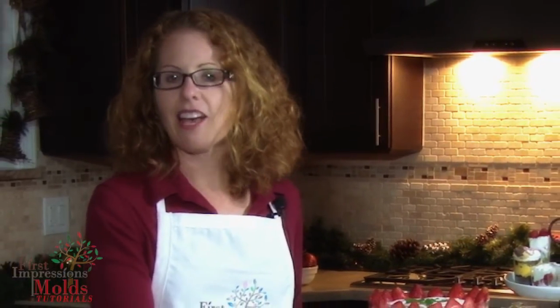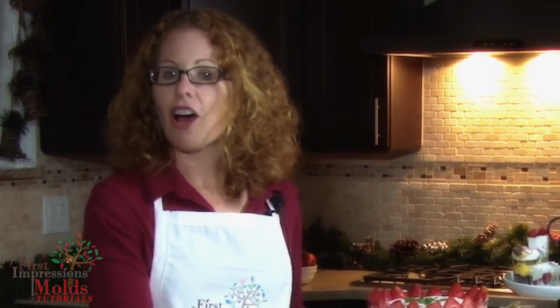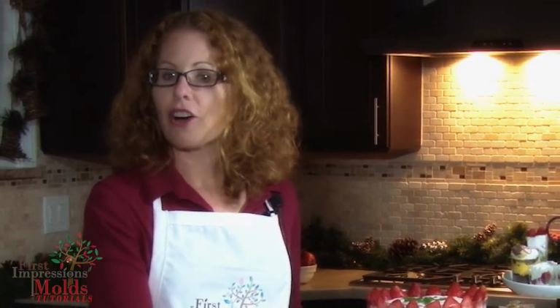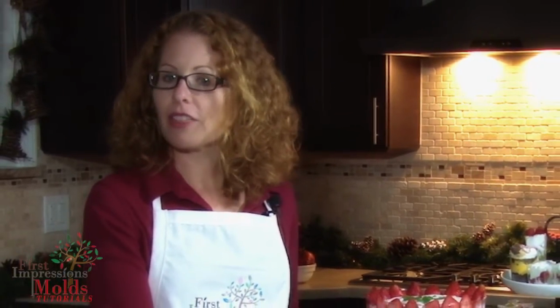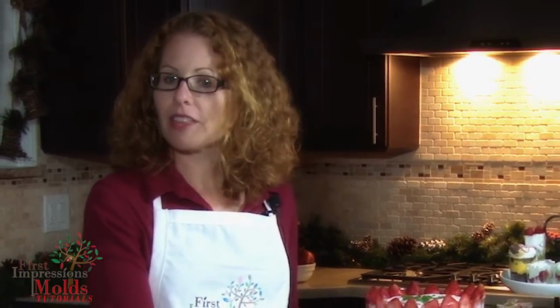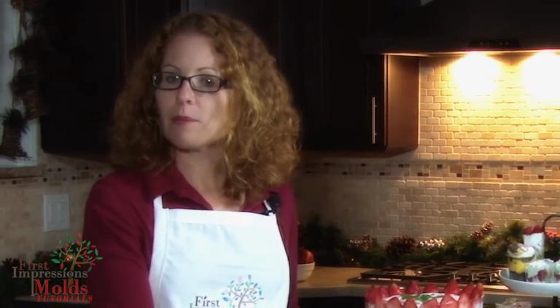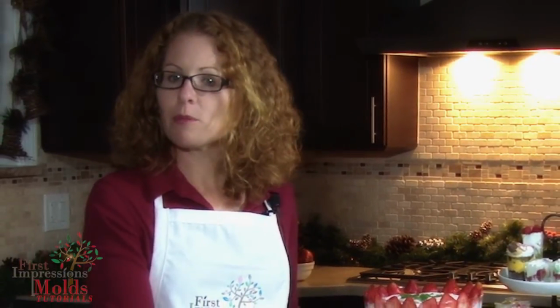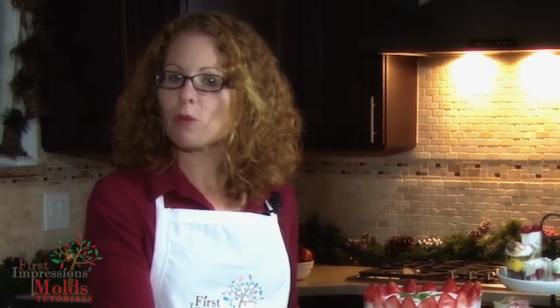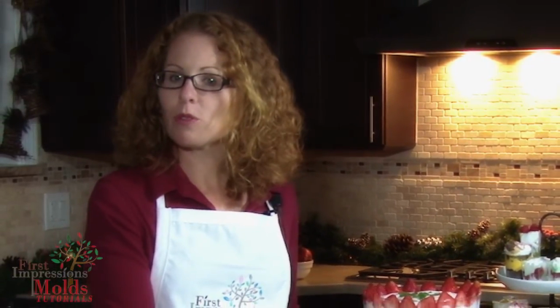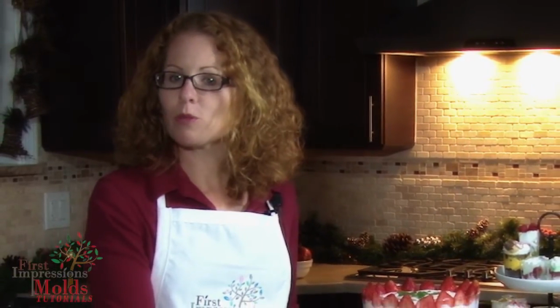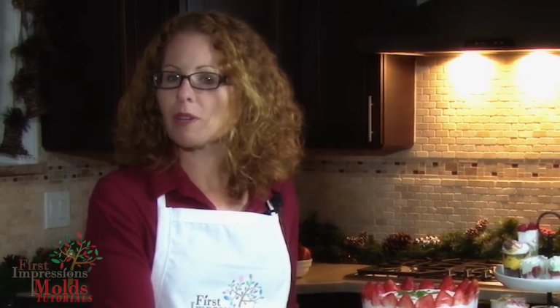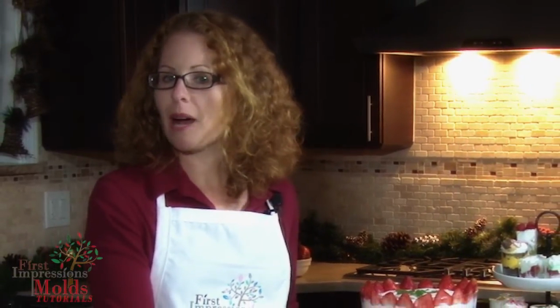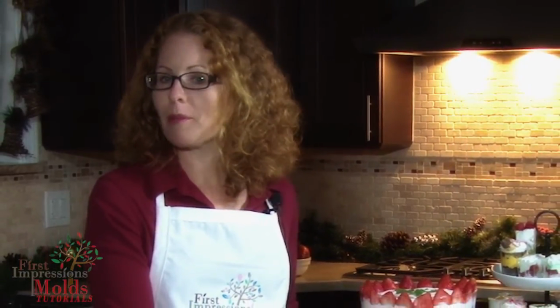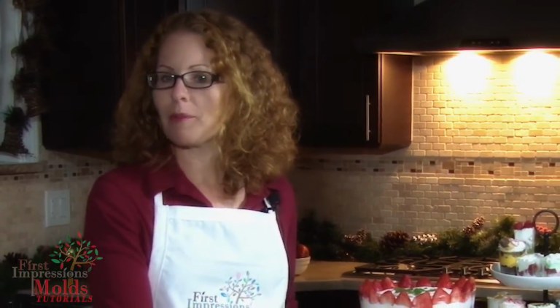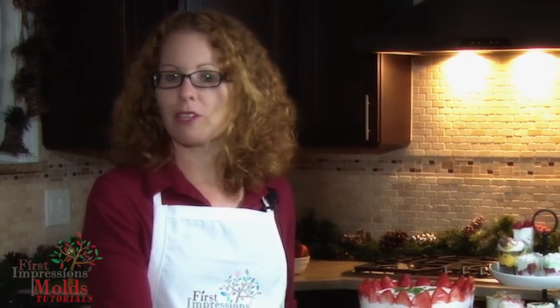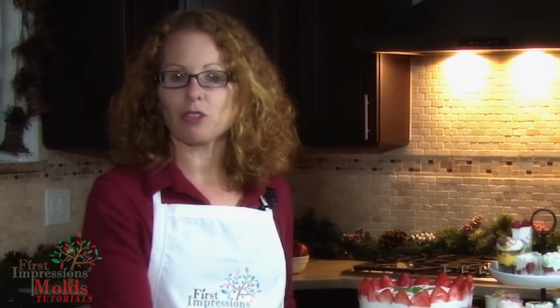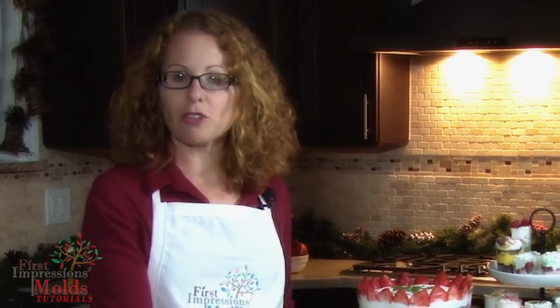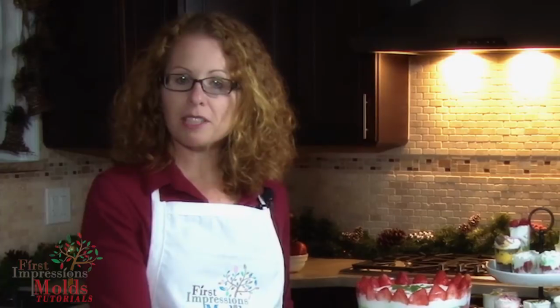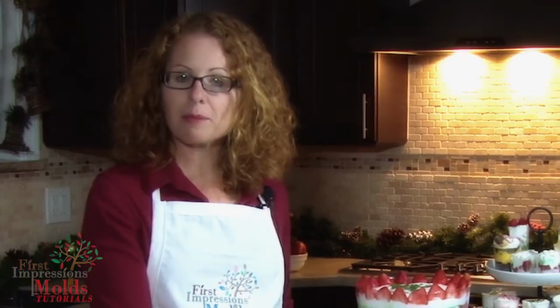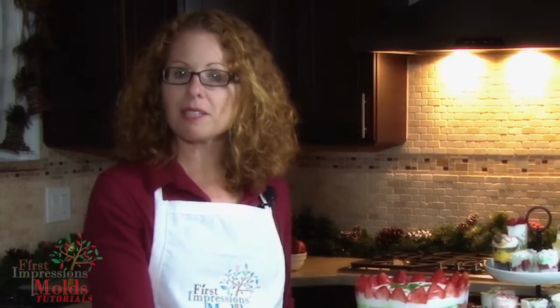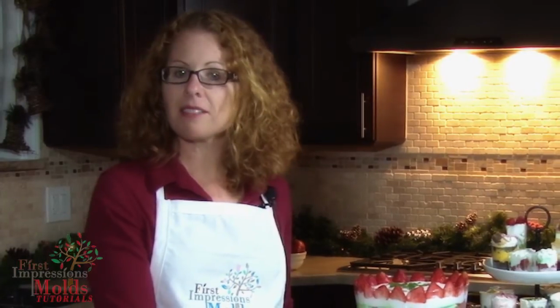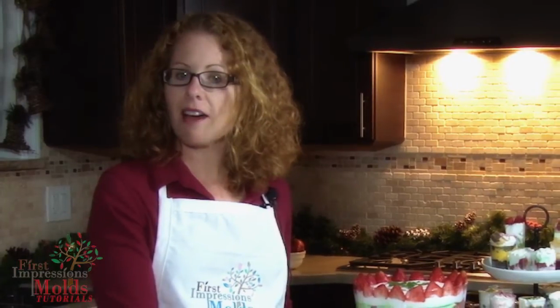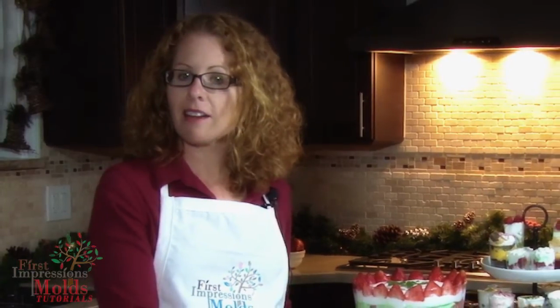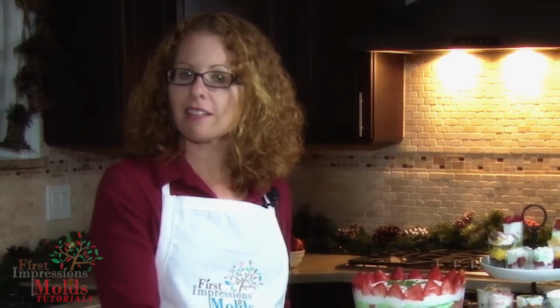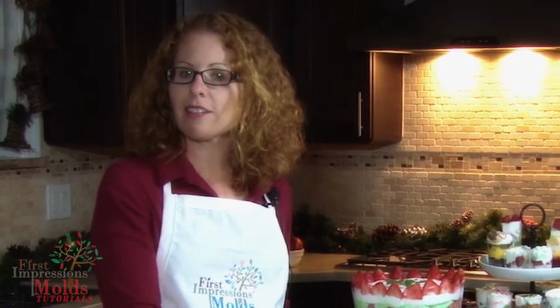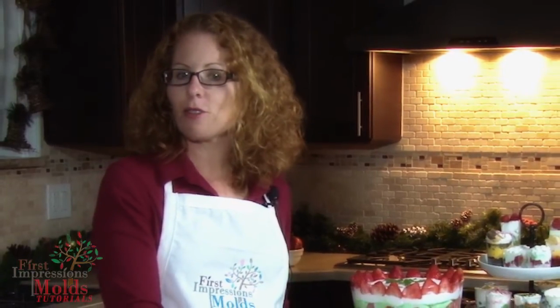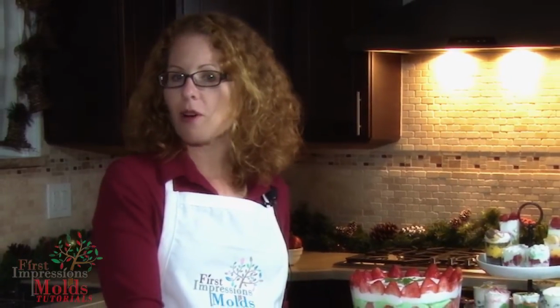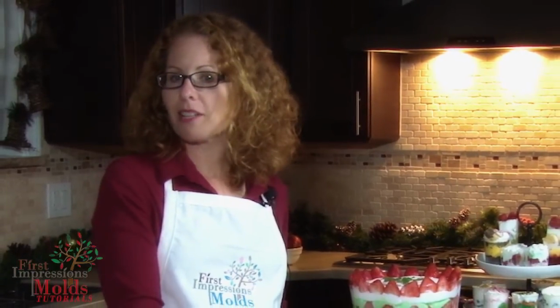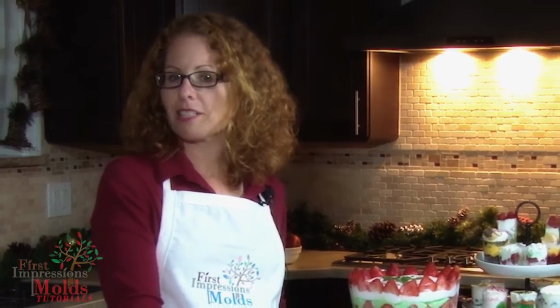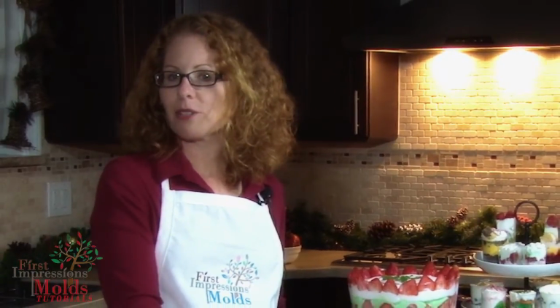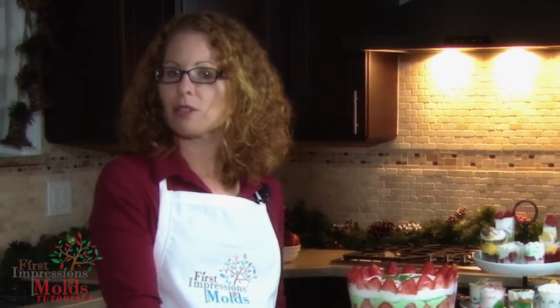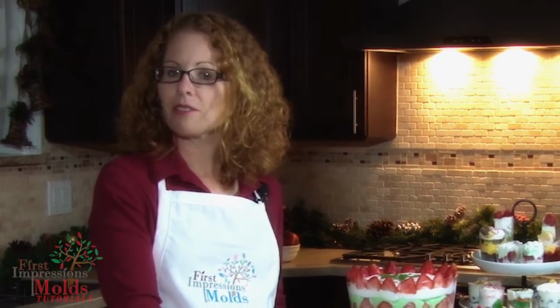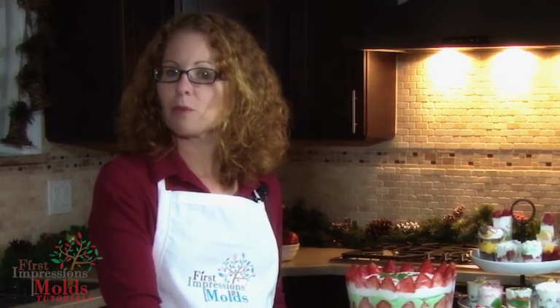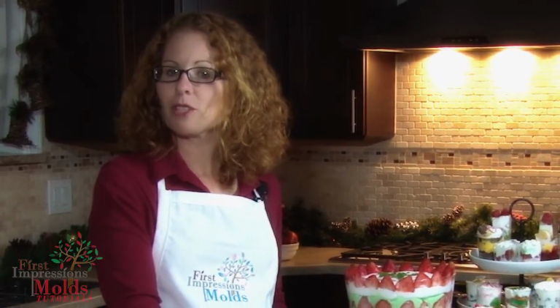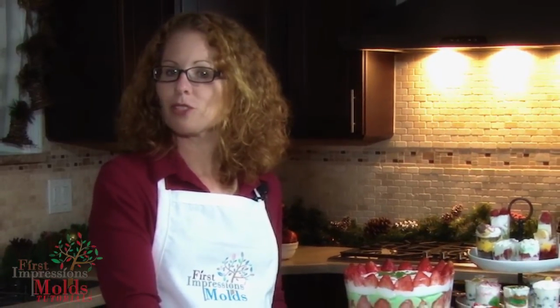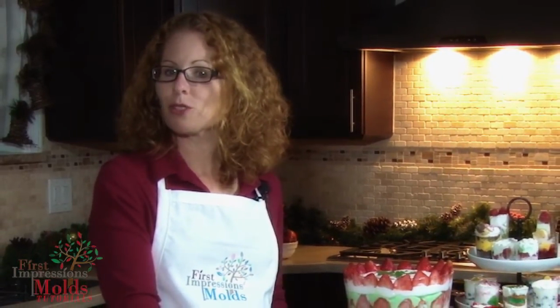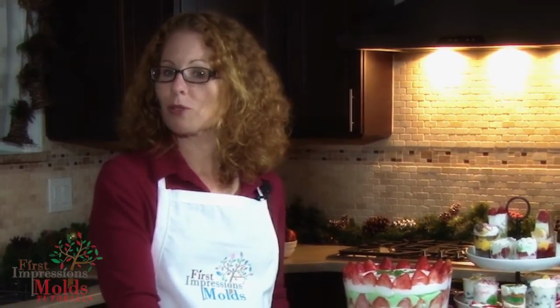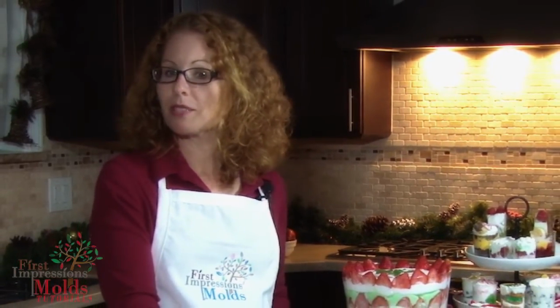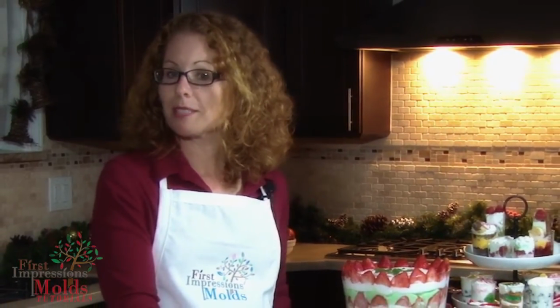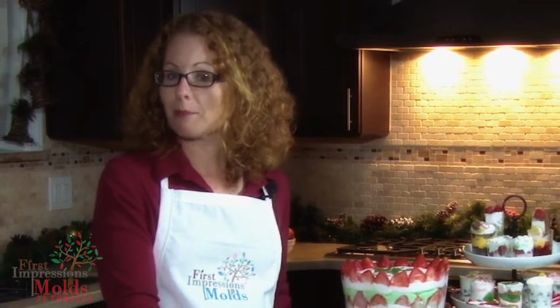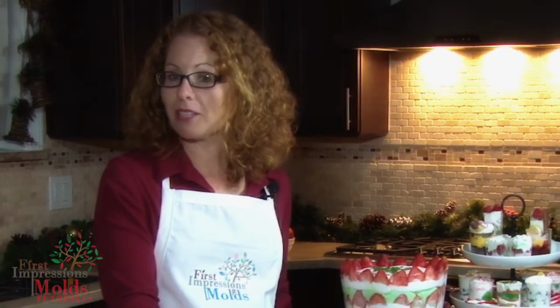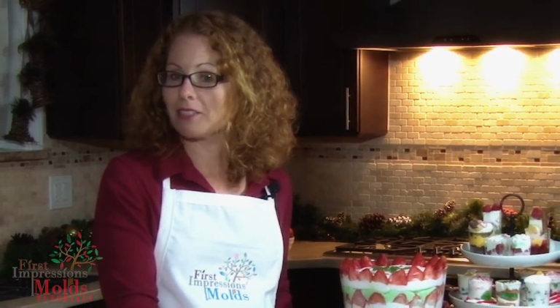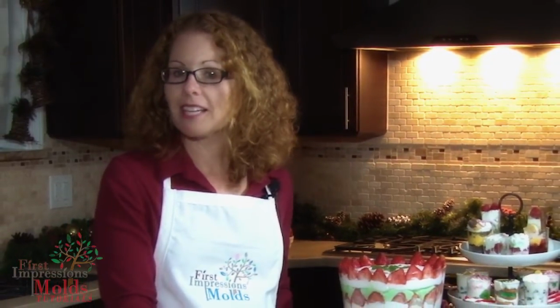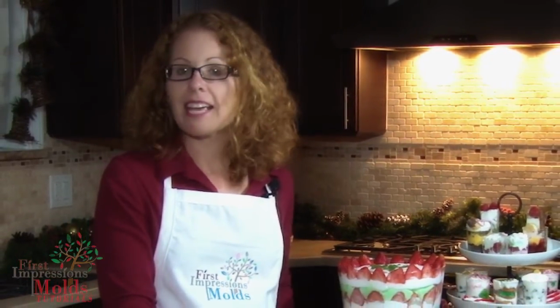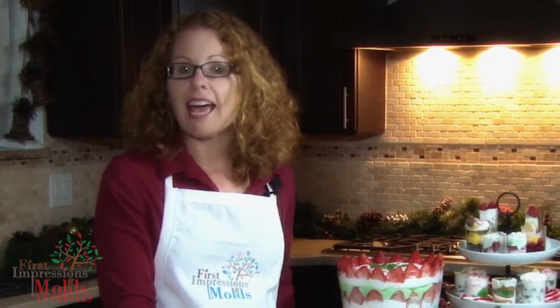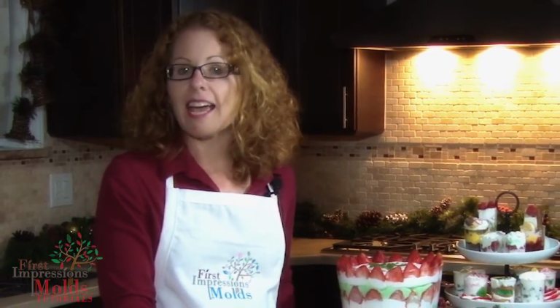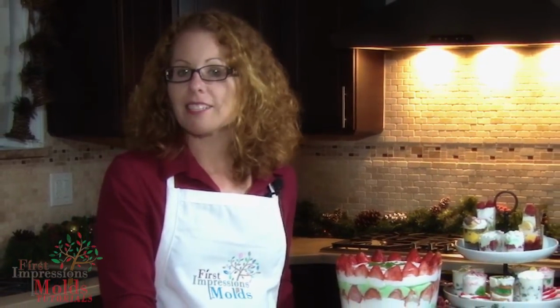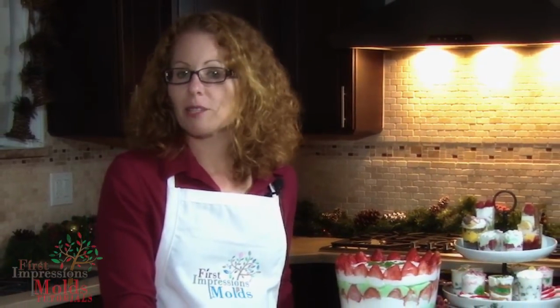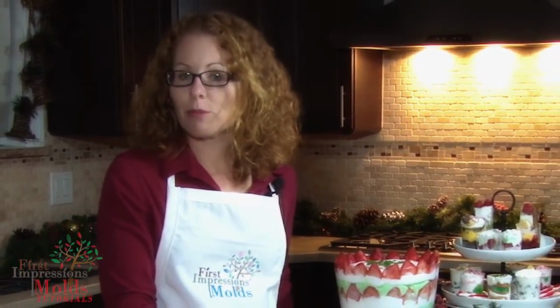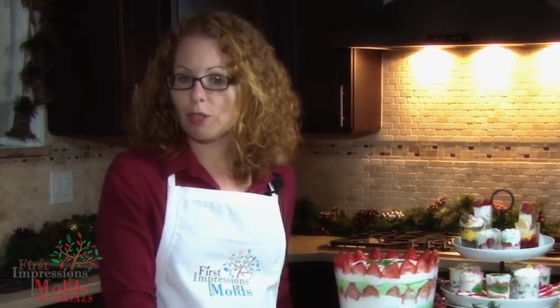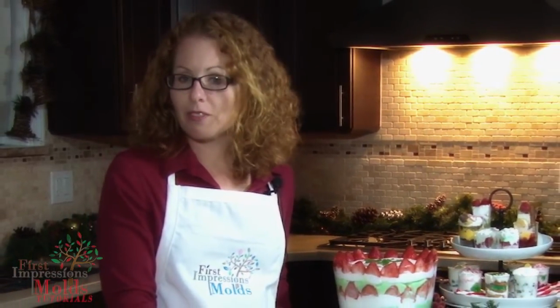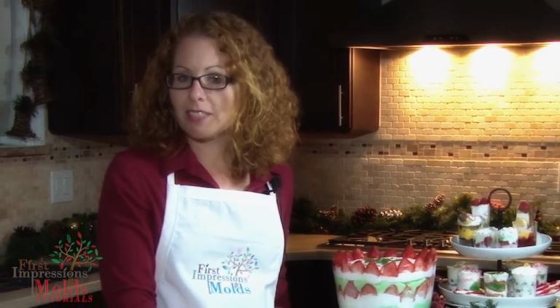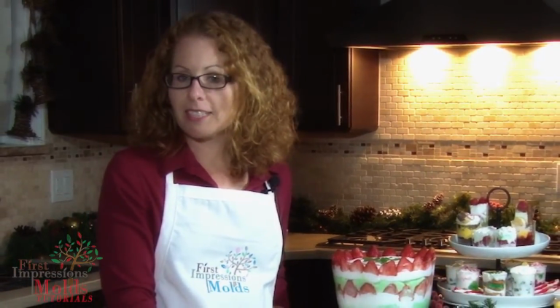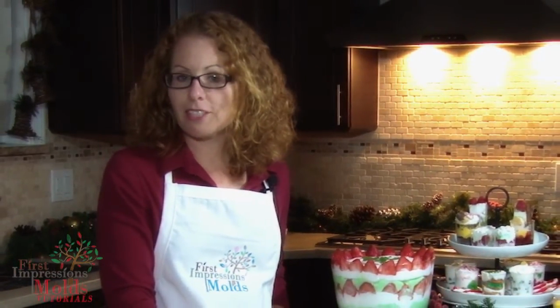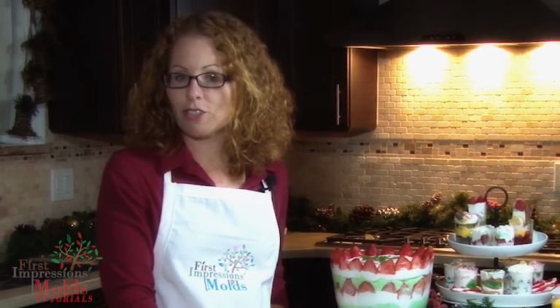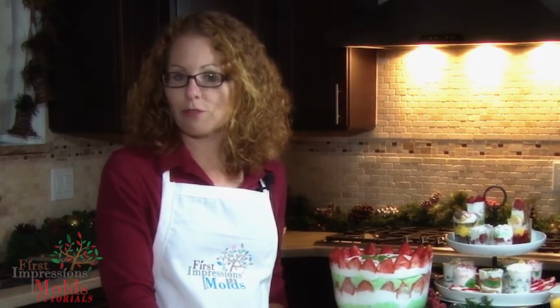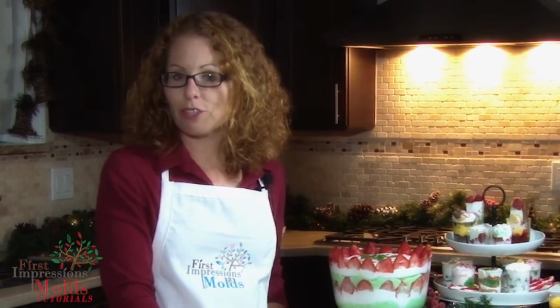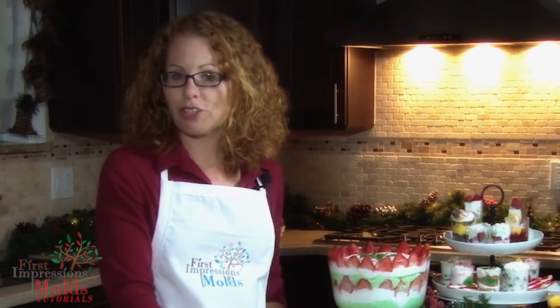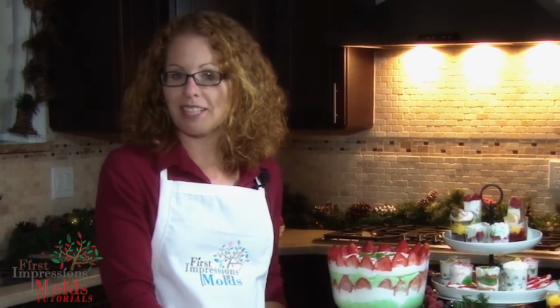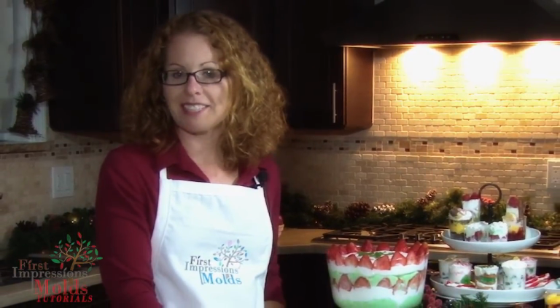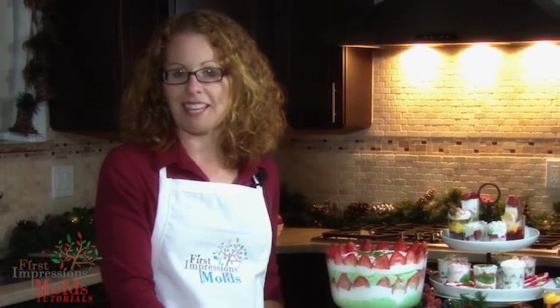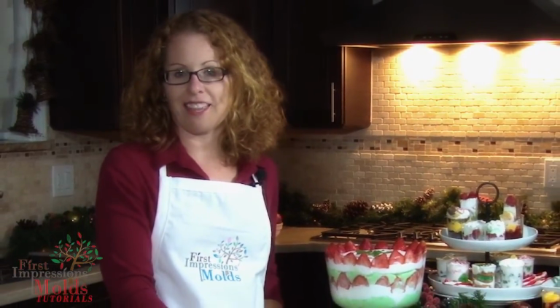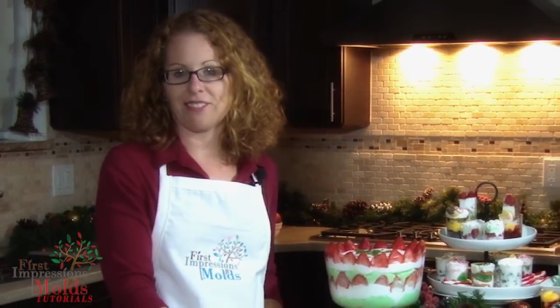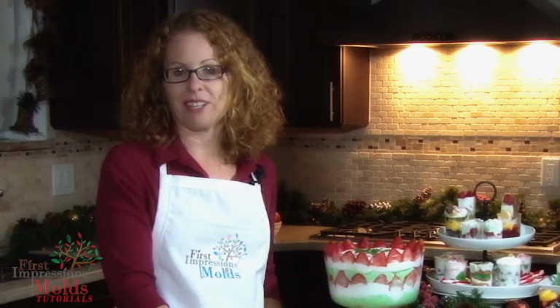Our themed molds will complement your Christmas, Hanukkah, Kwanzaa, or even winter solstice meal and is the perfect addition for your next gathering.